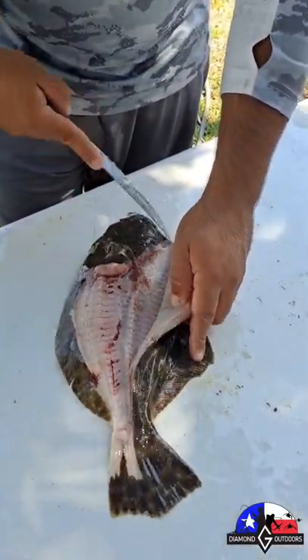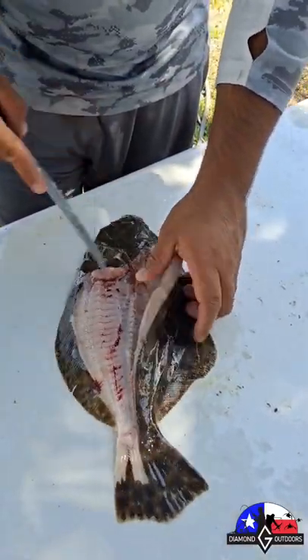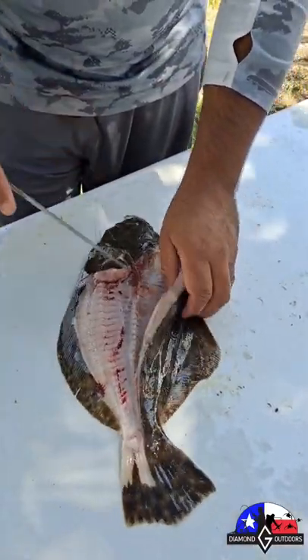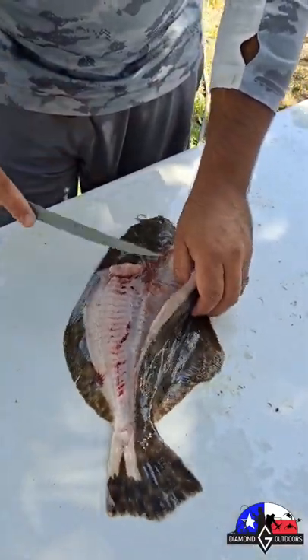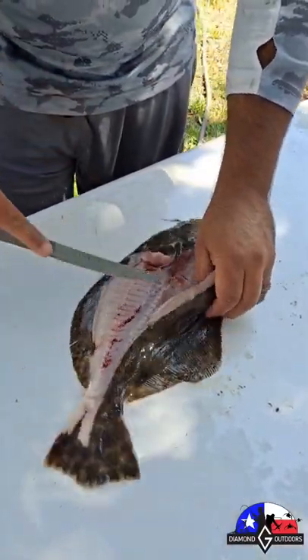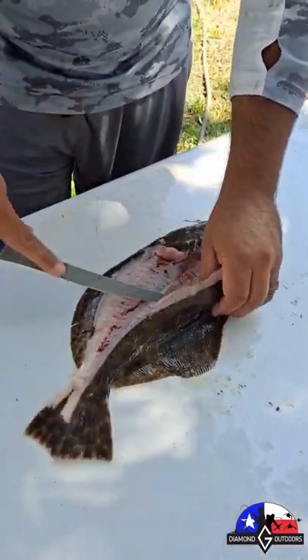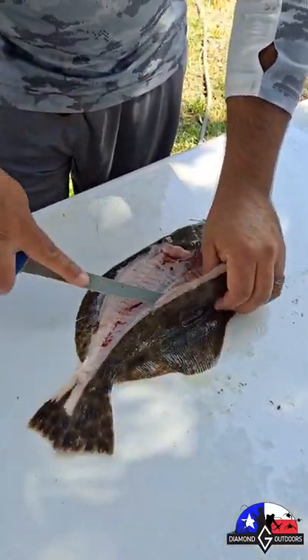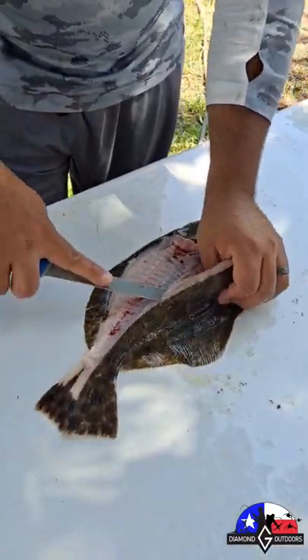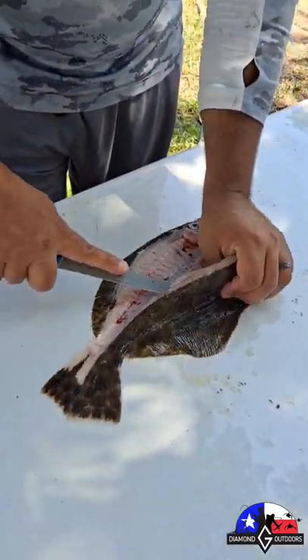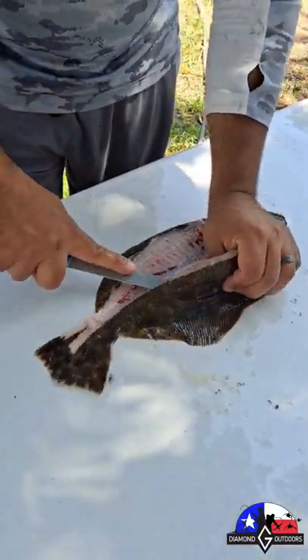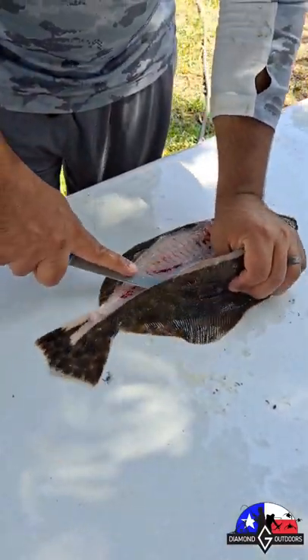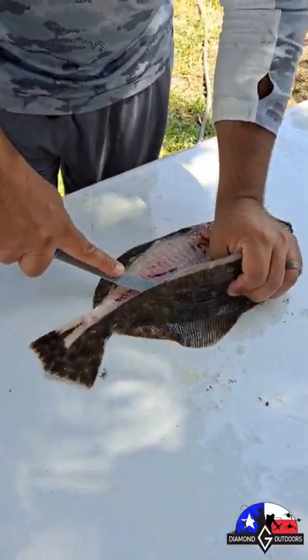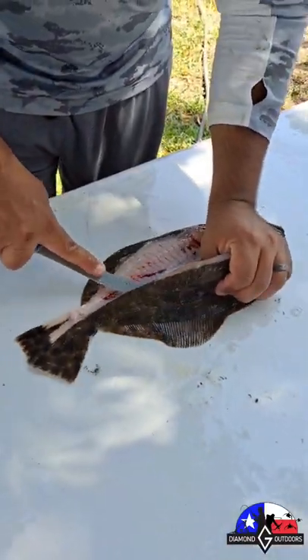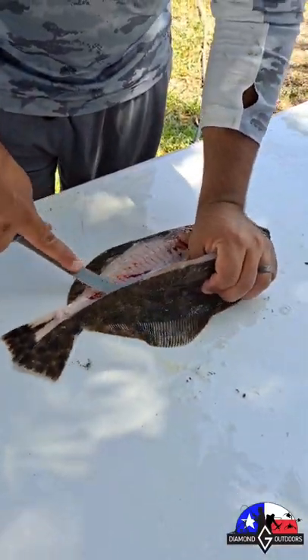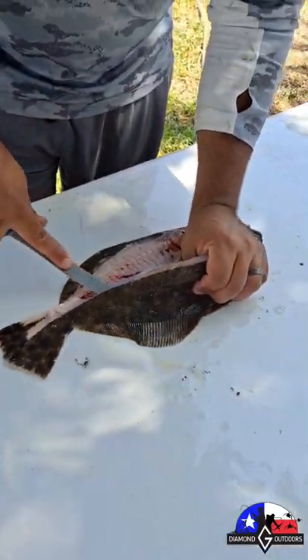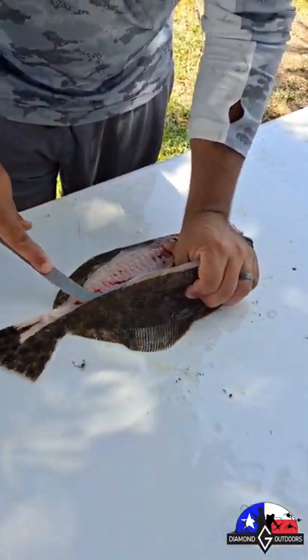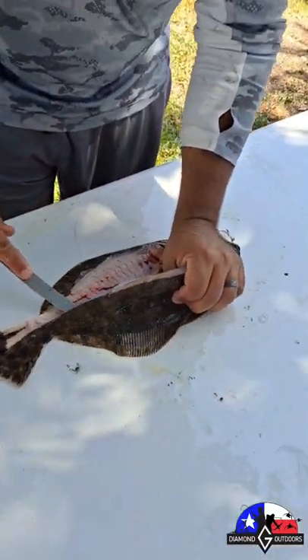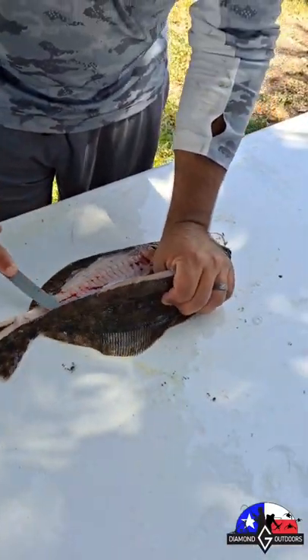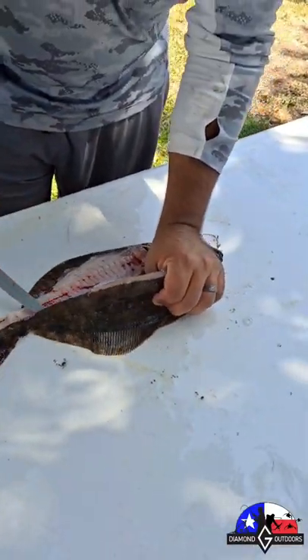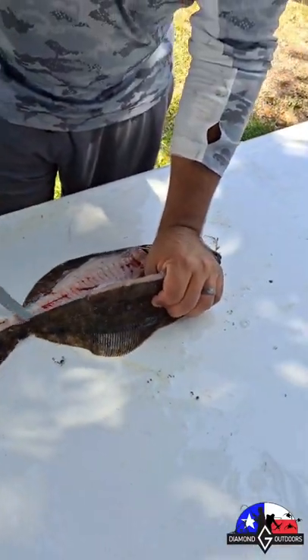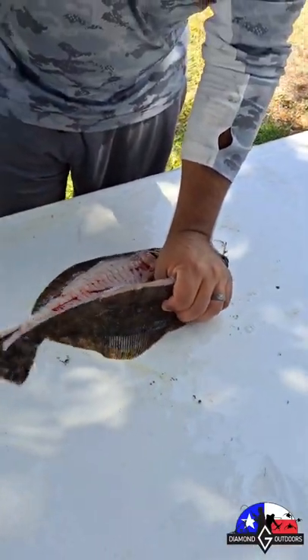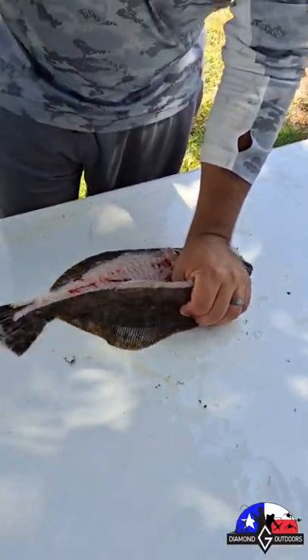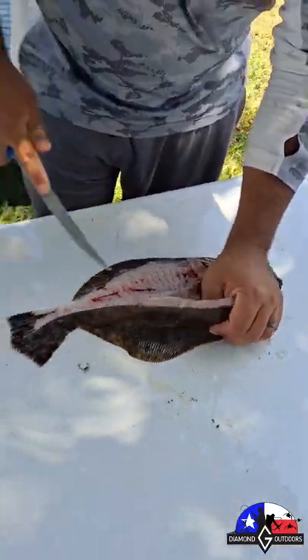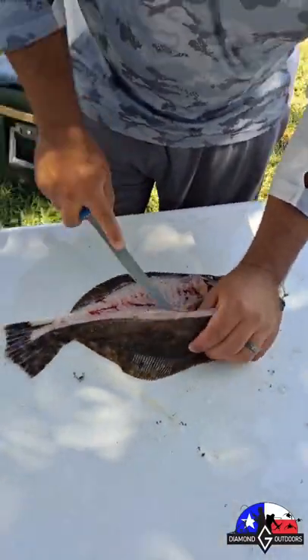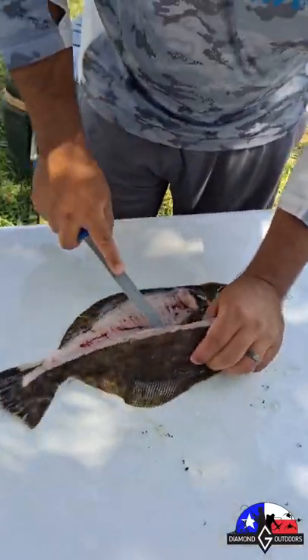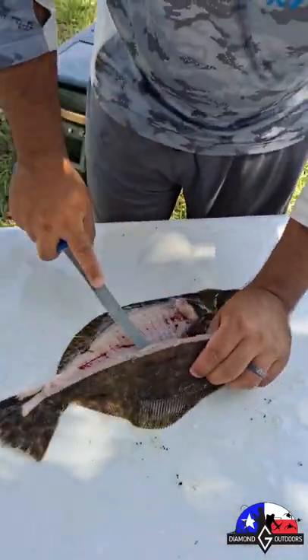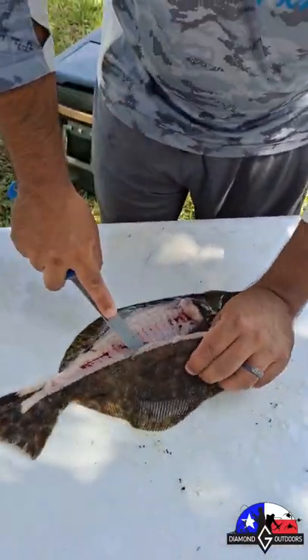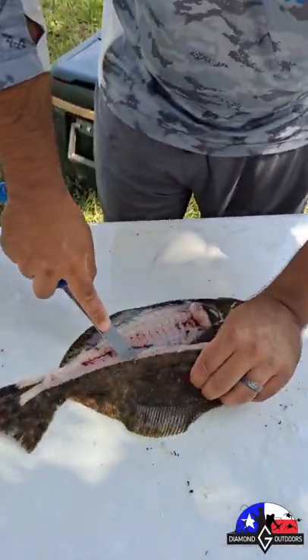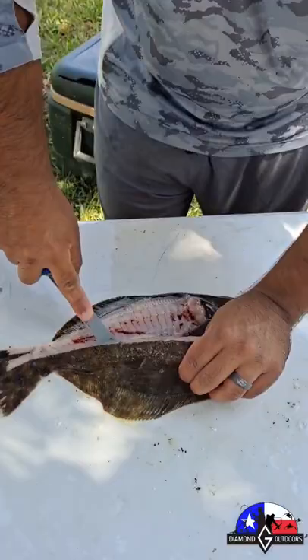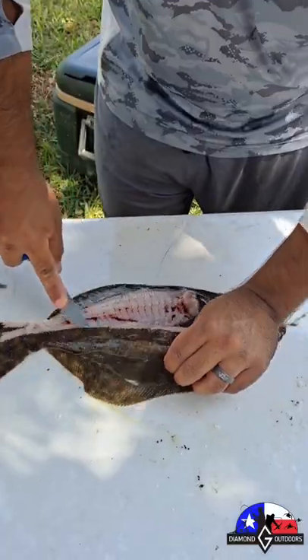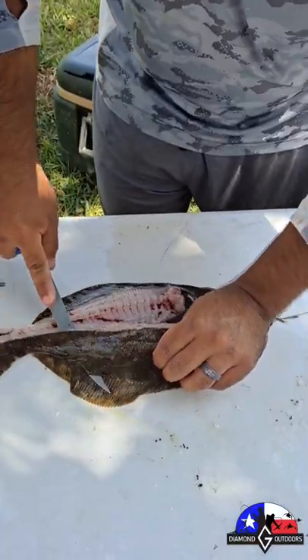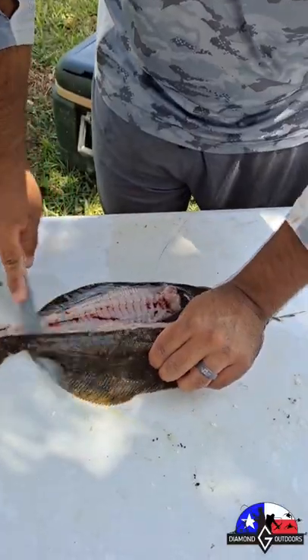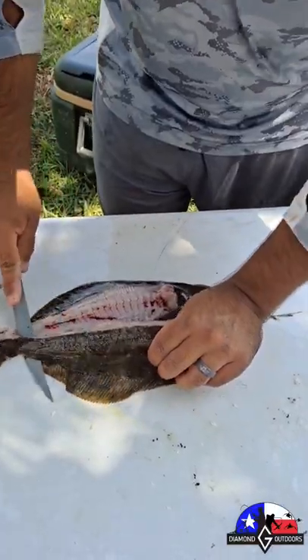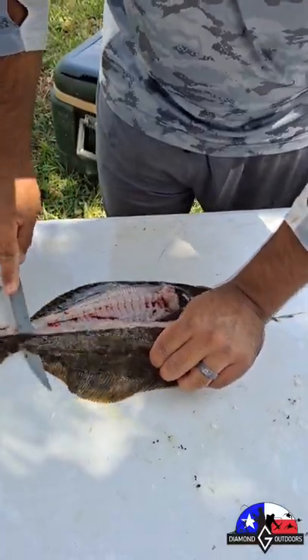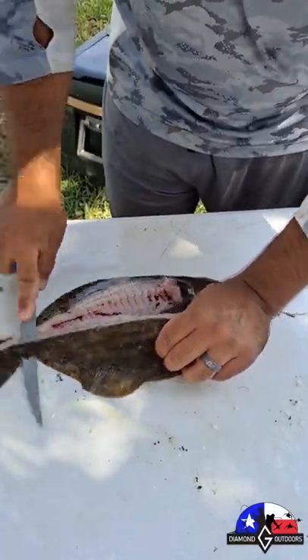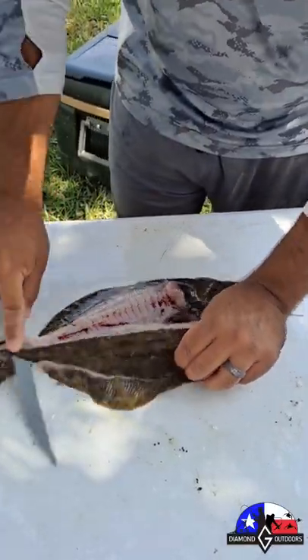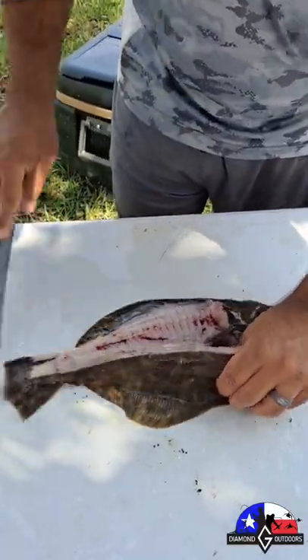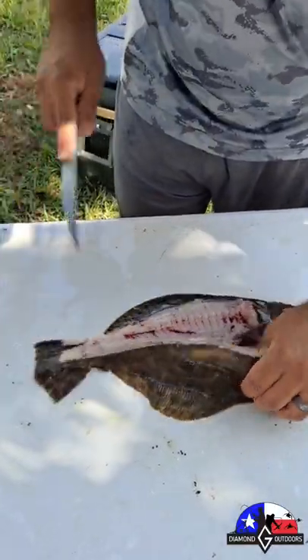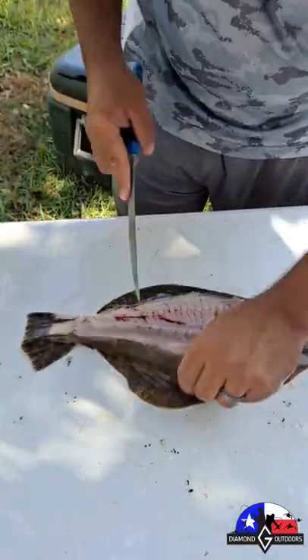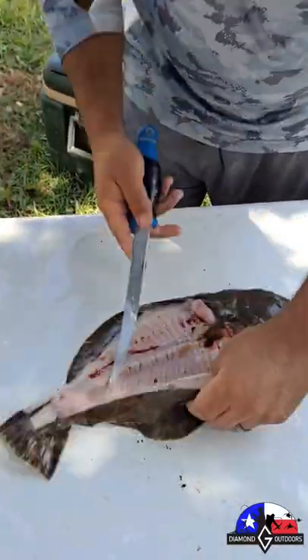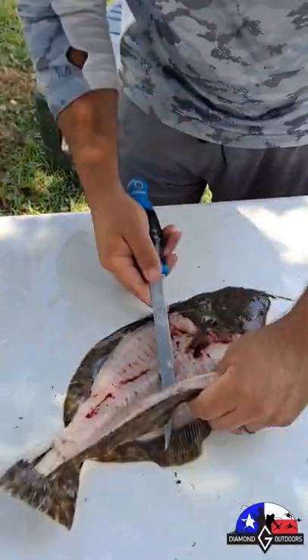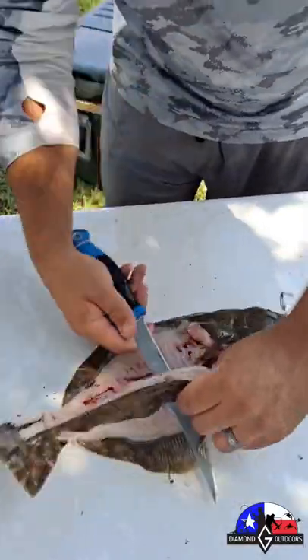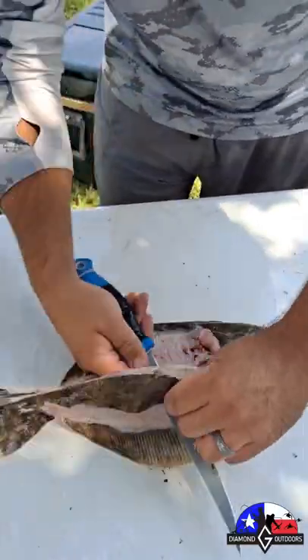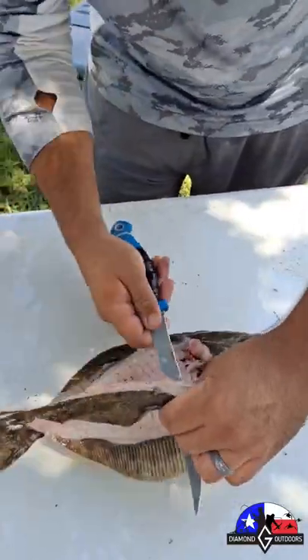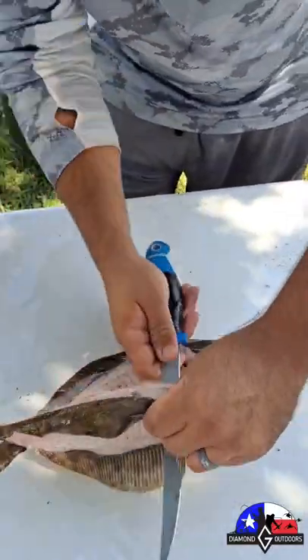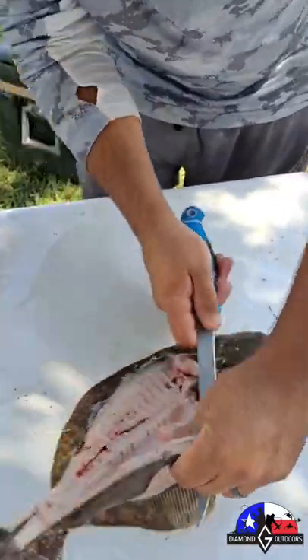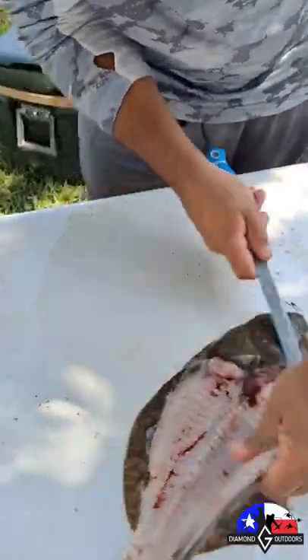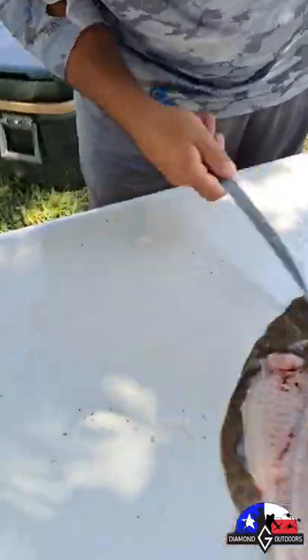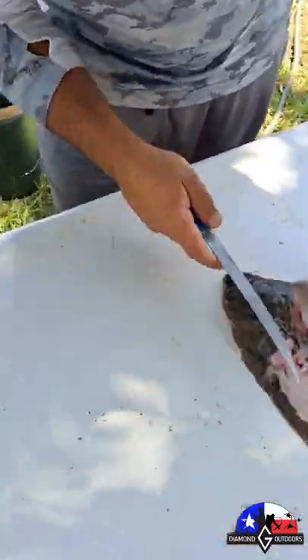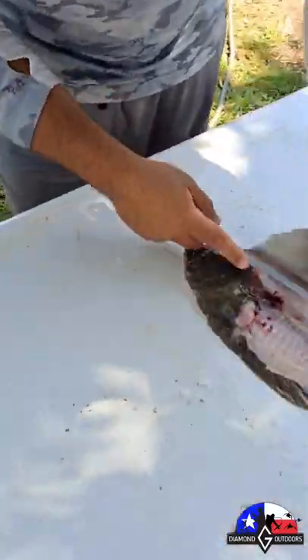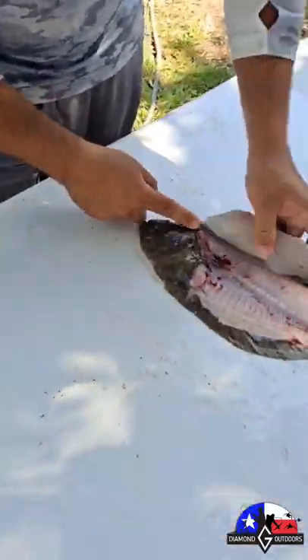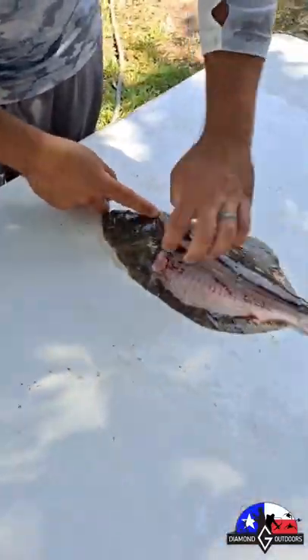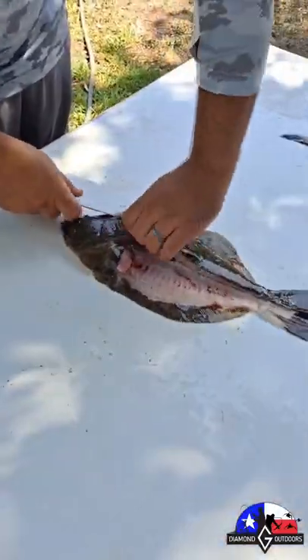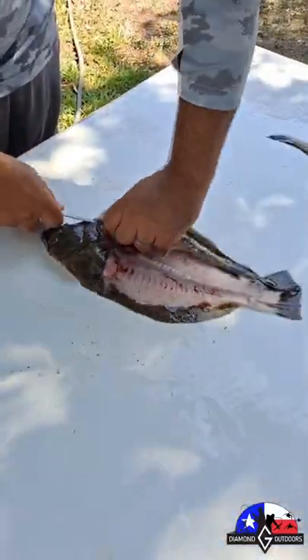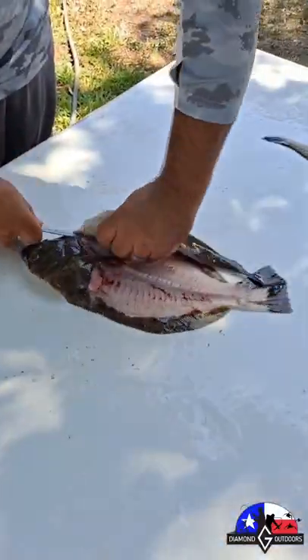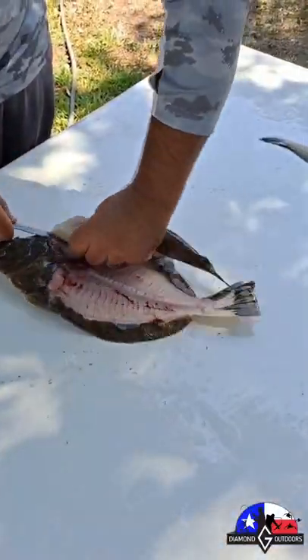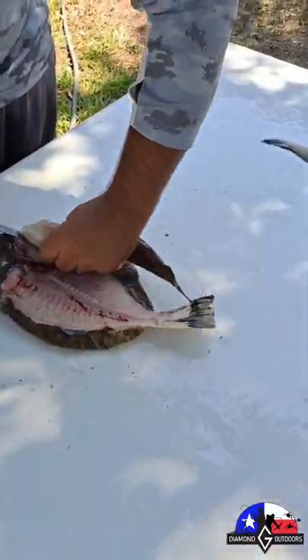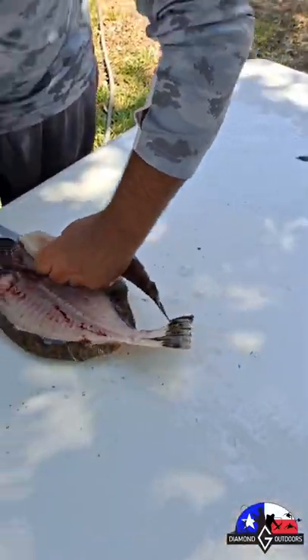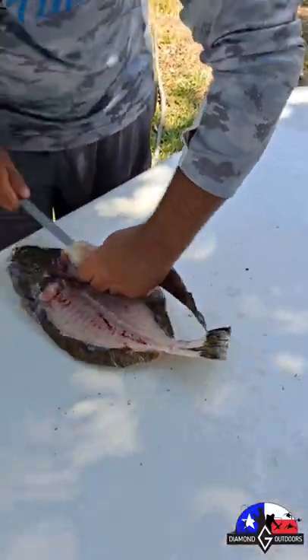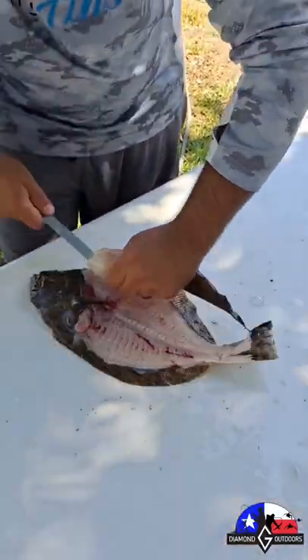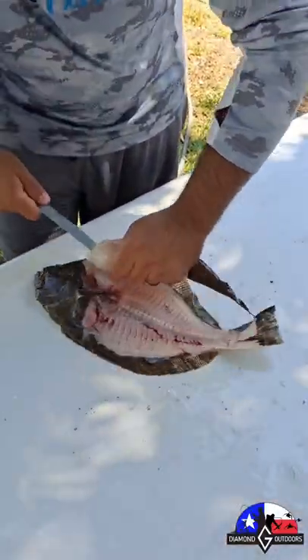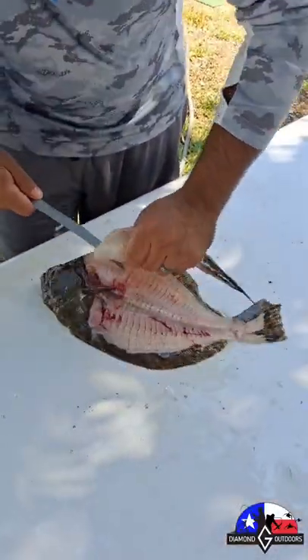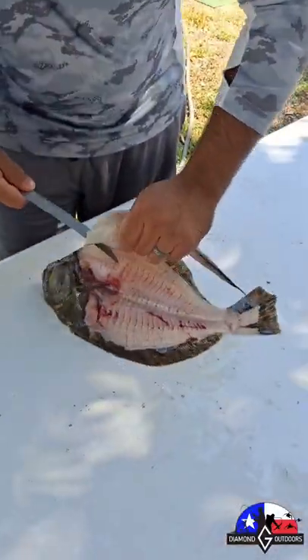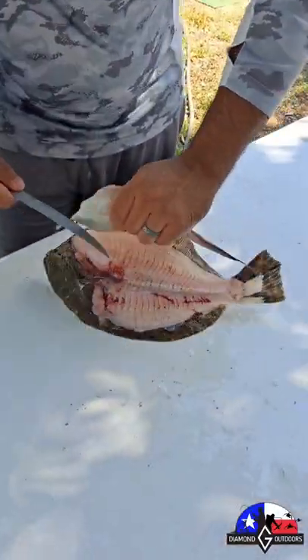Finish it out until you come out the sides right here, and then you're going to get it out of there.